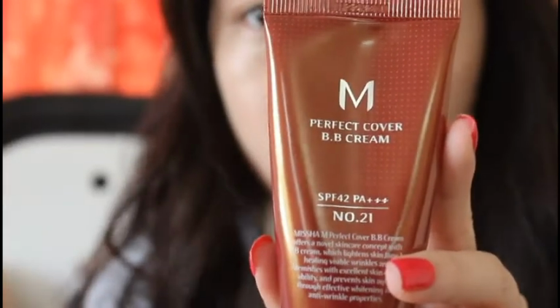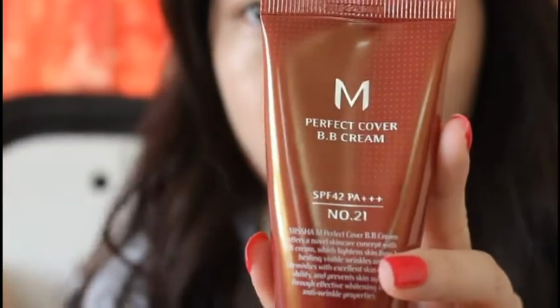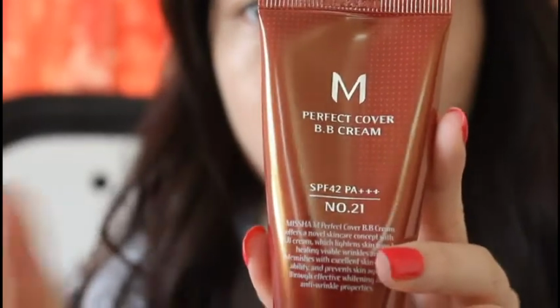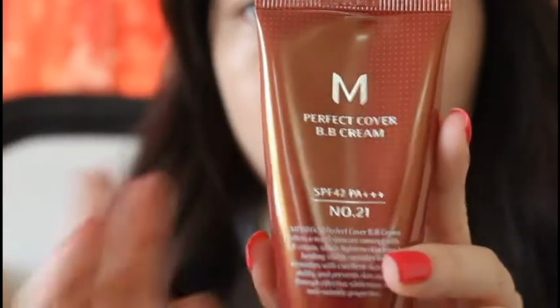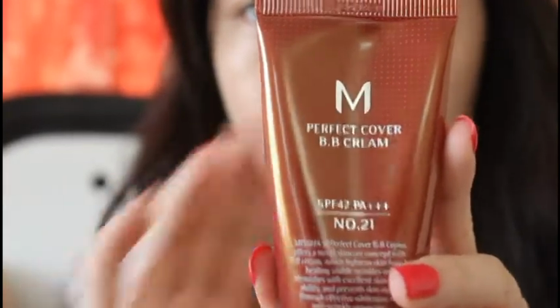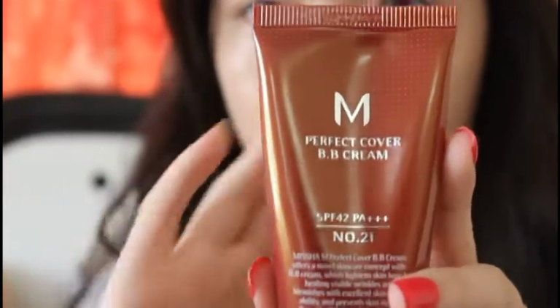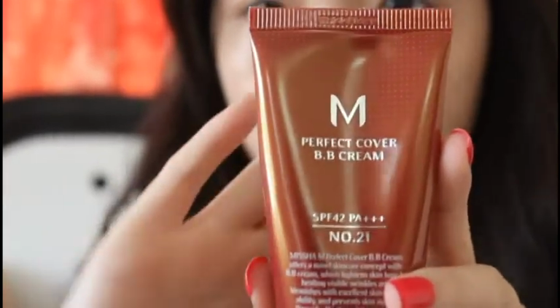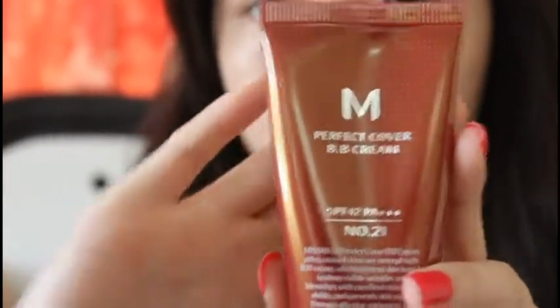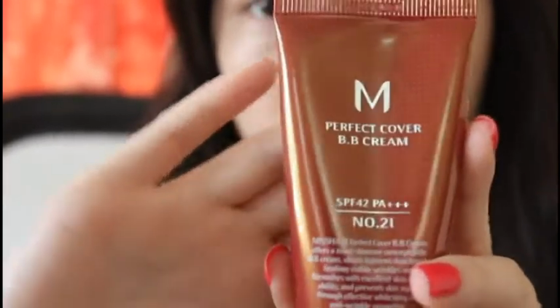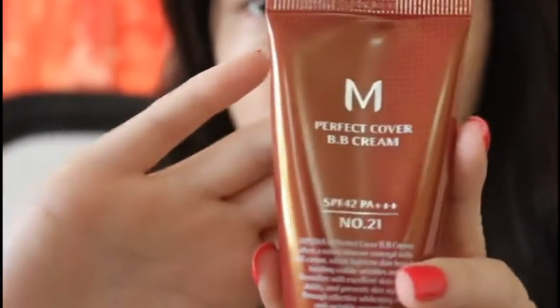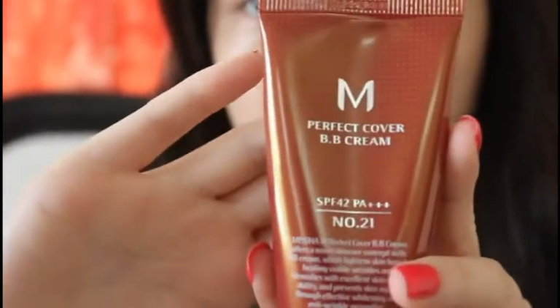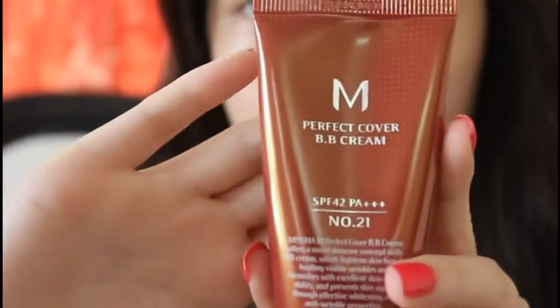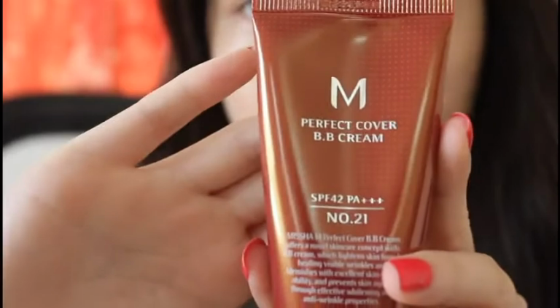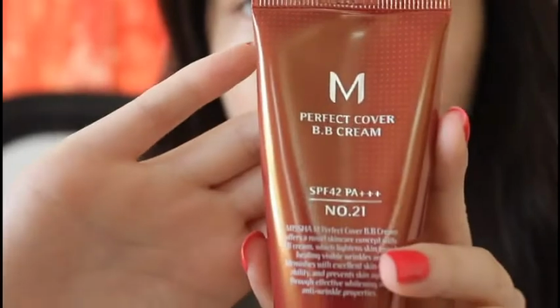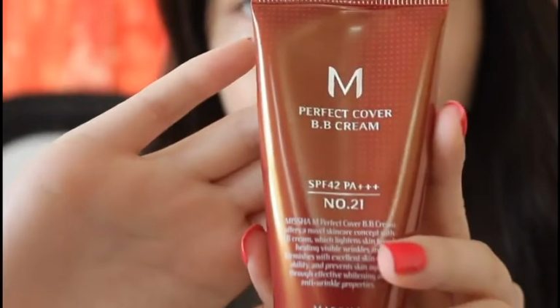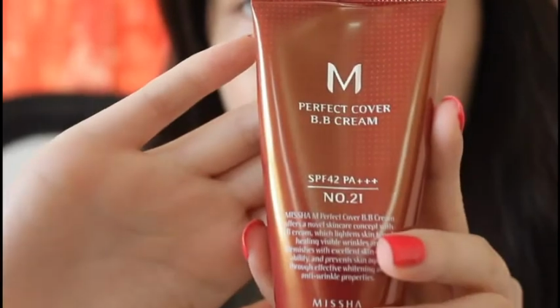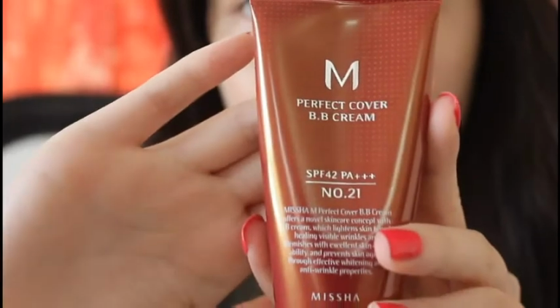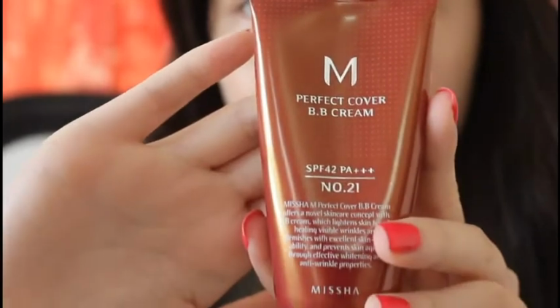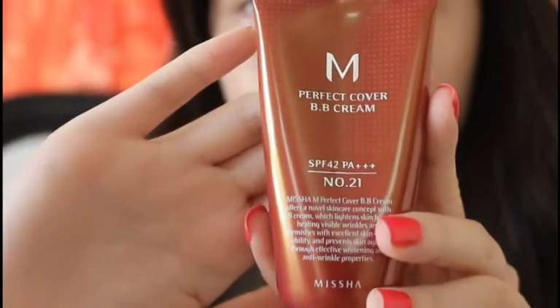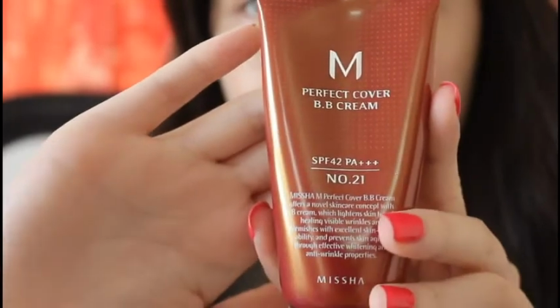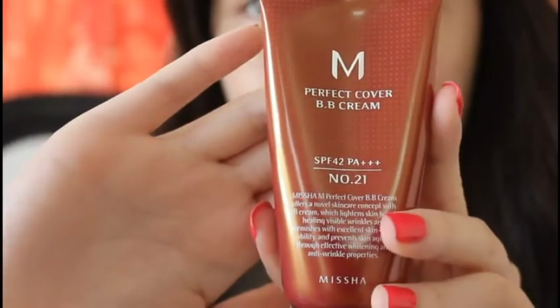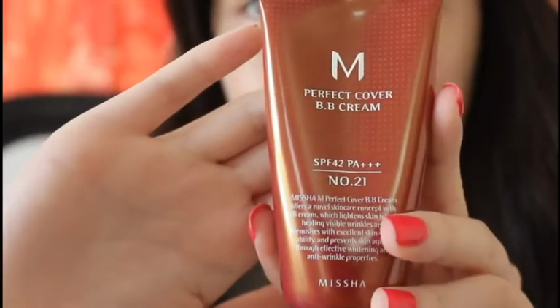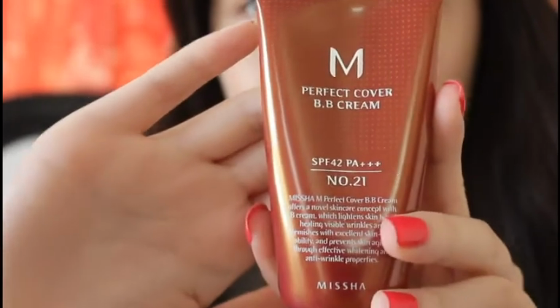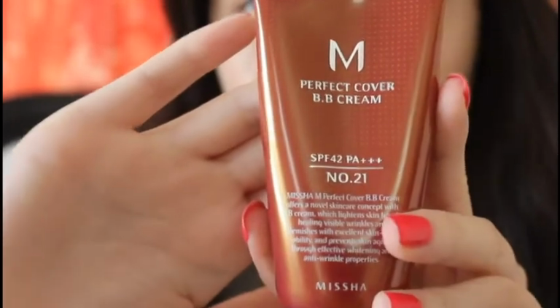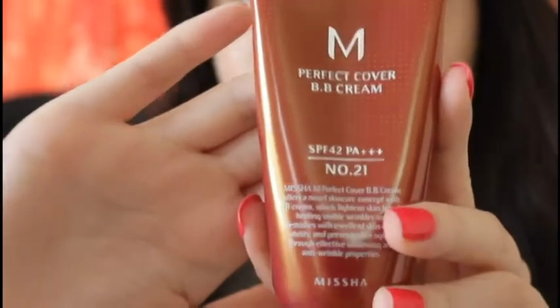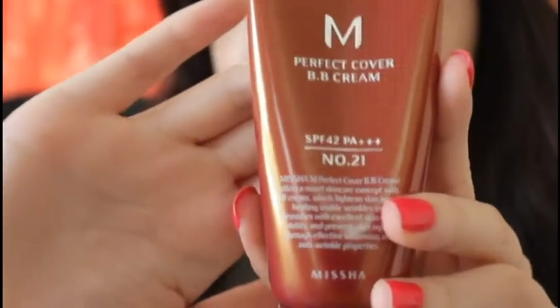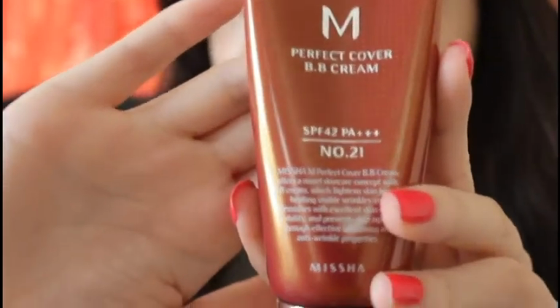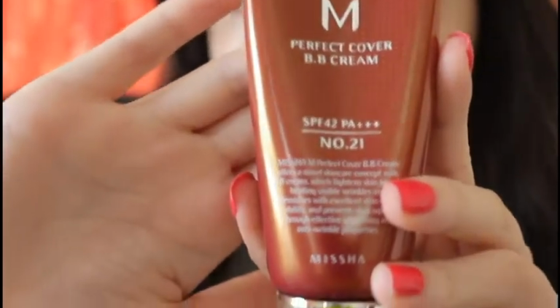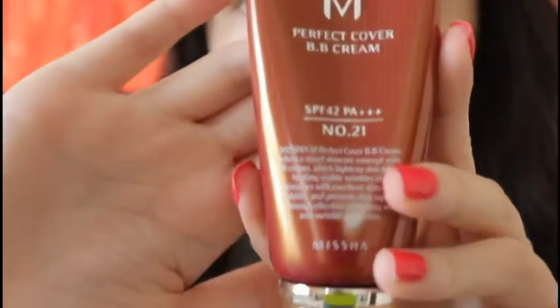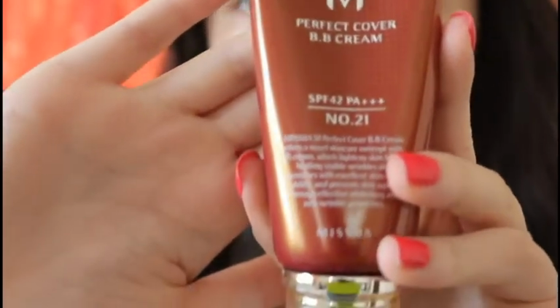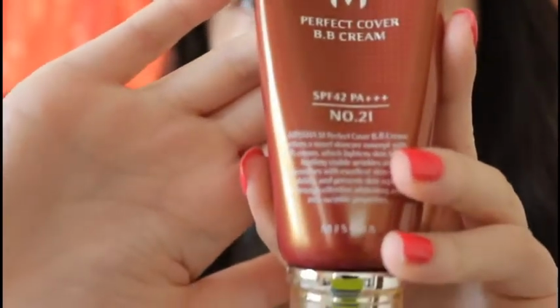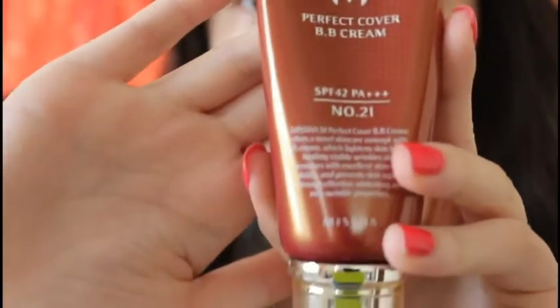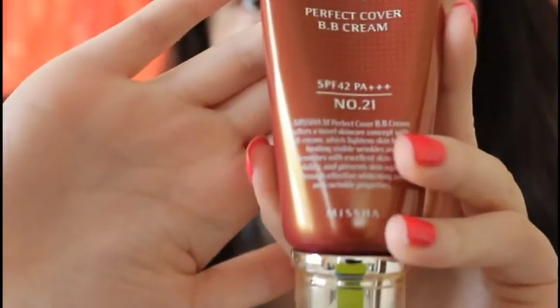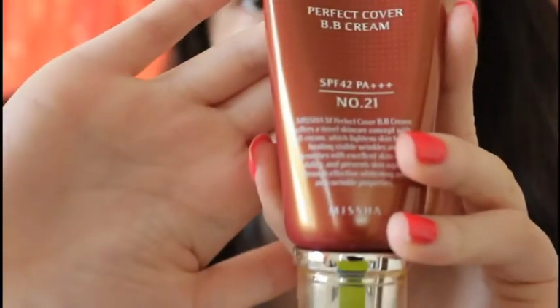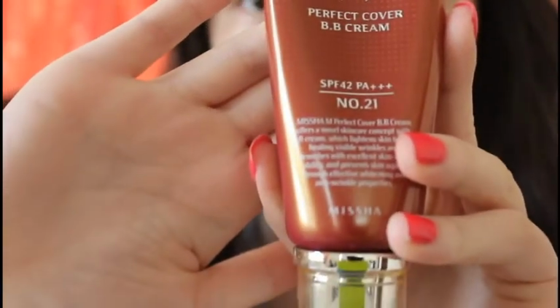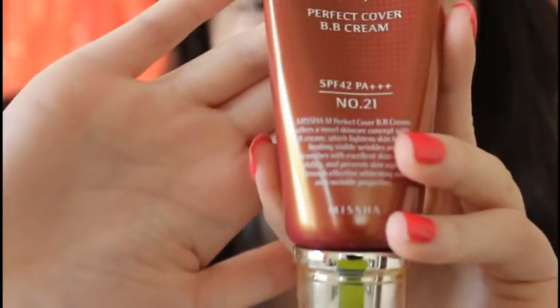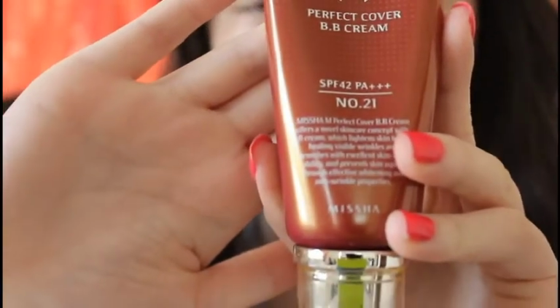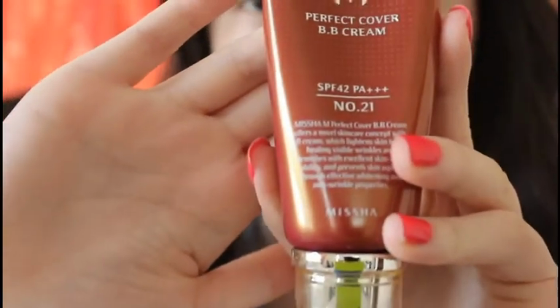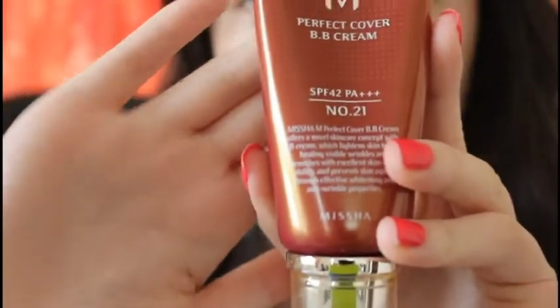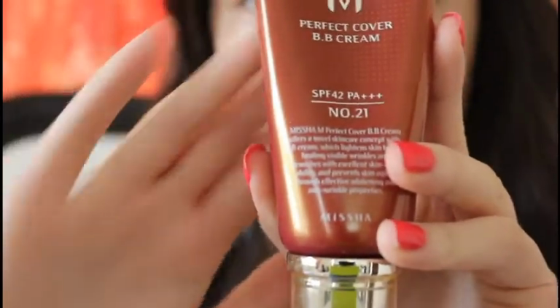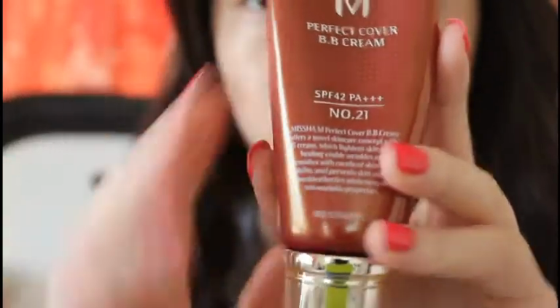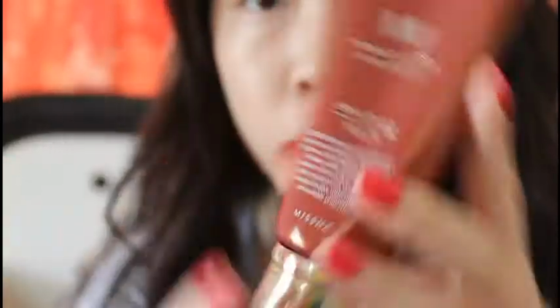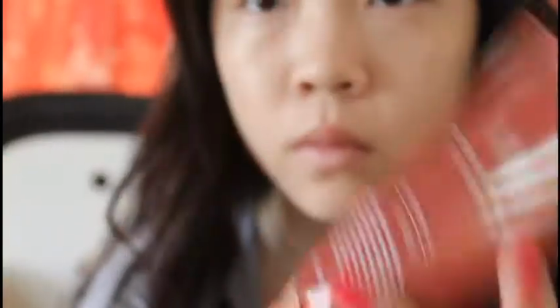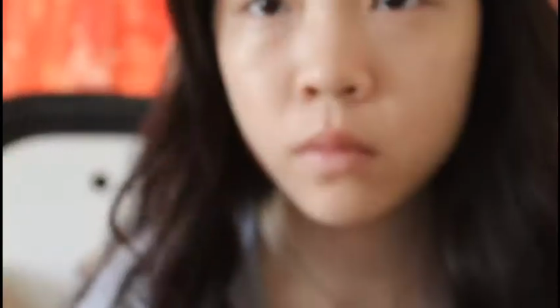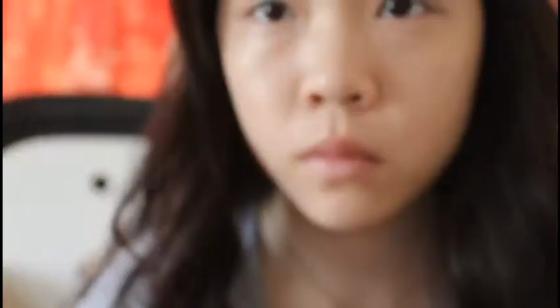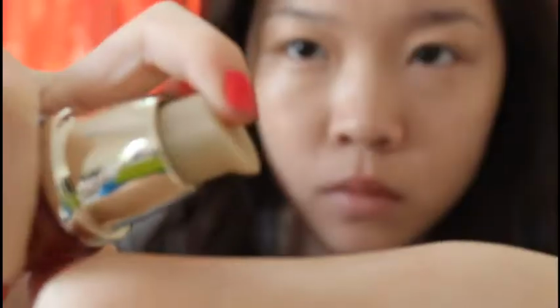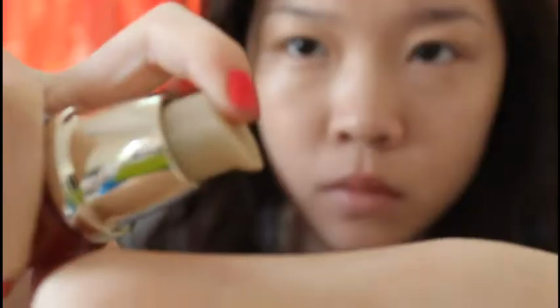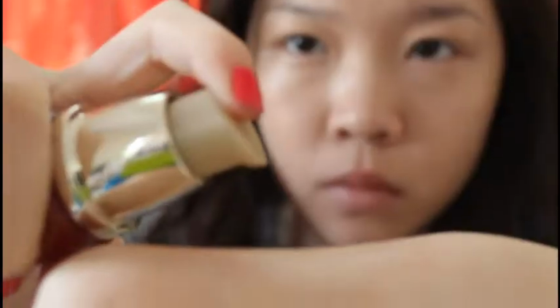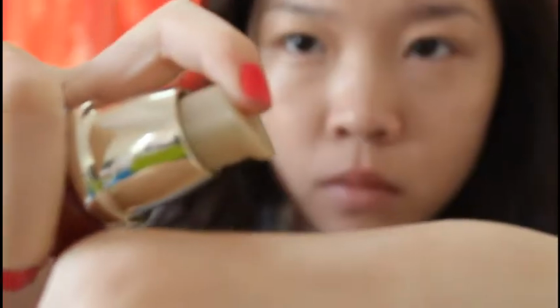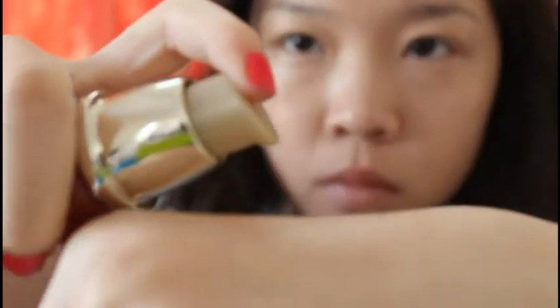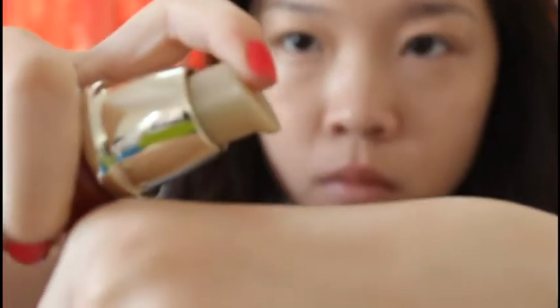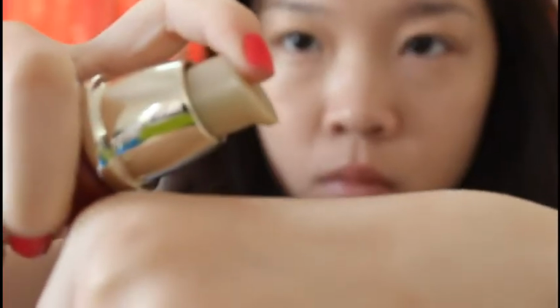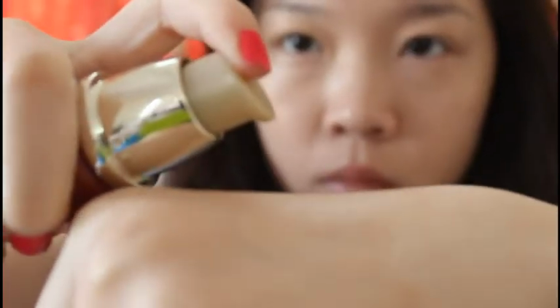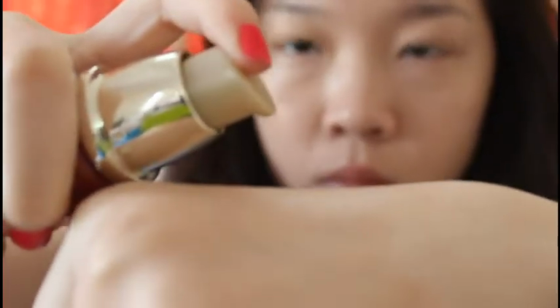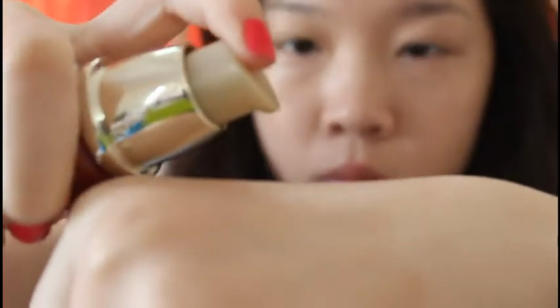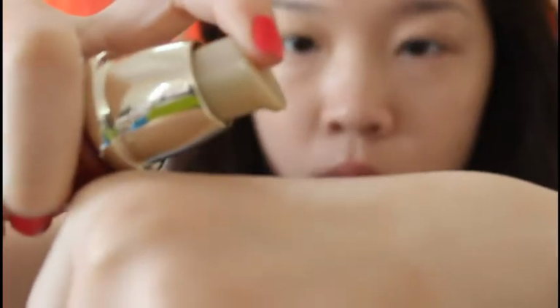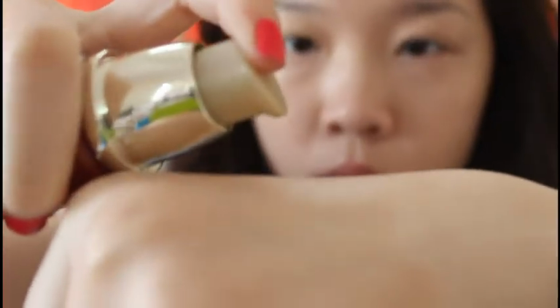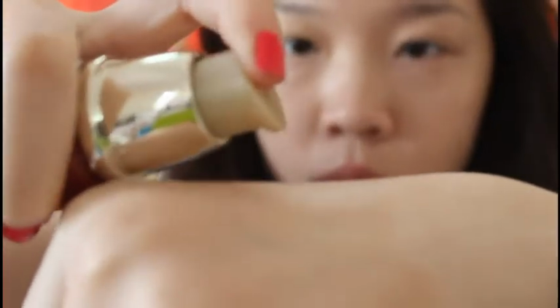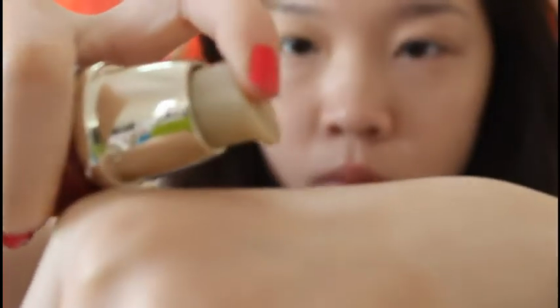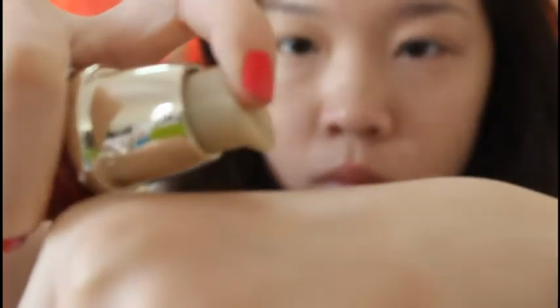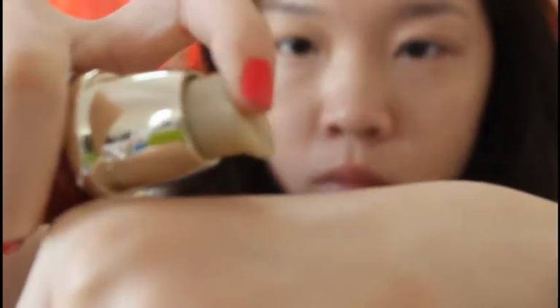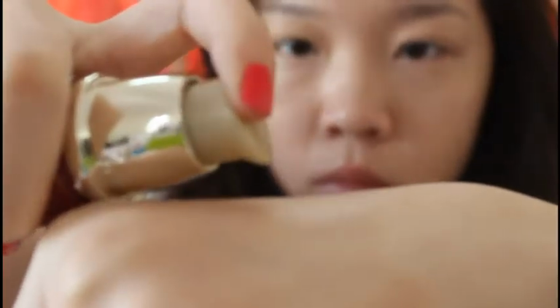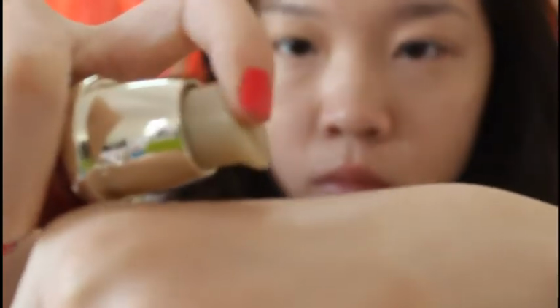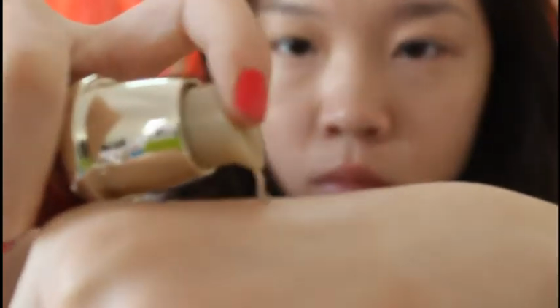Now I'm just using my Misha Perfect Cover BB Cream in shade number 21 and applying it all over my face with a sponge.